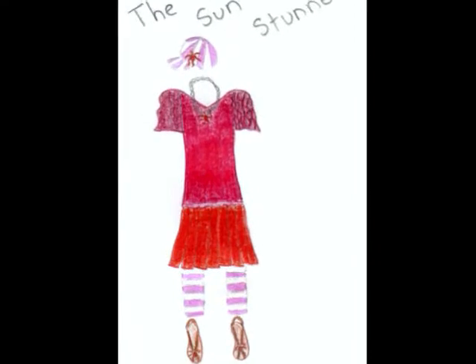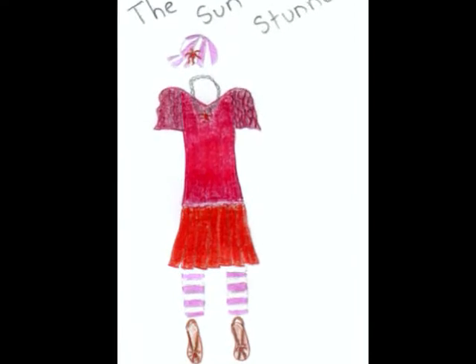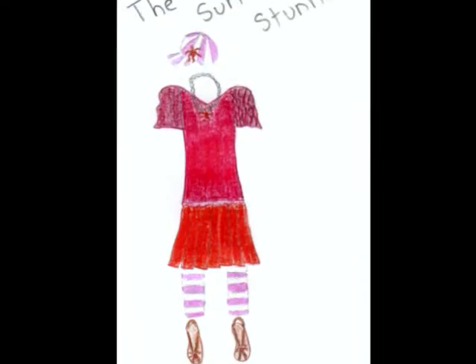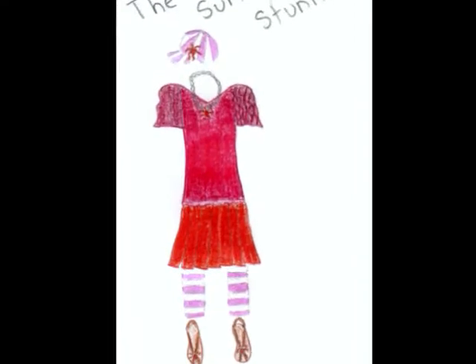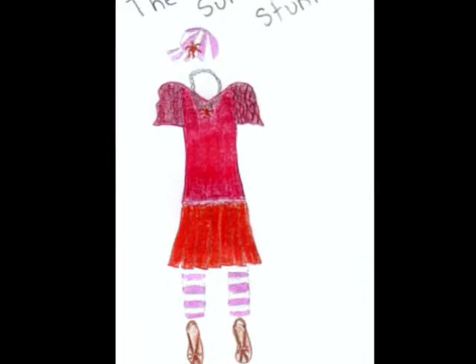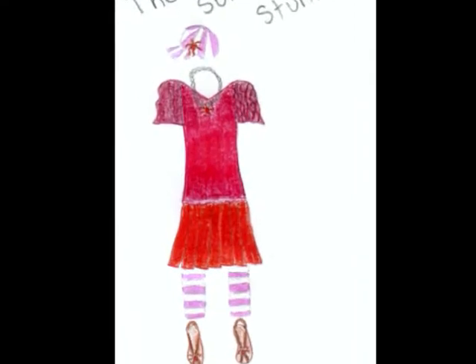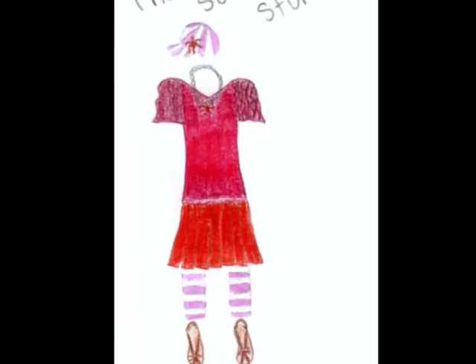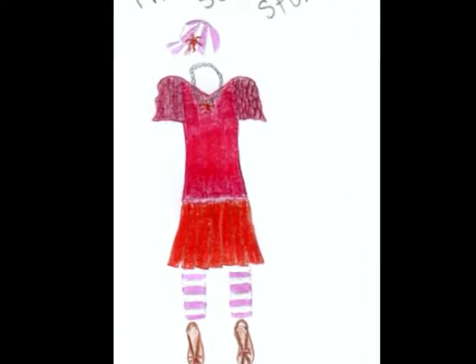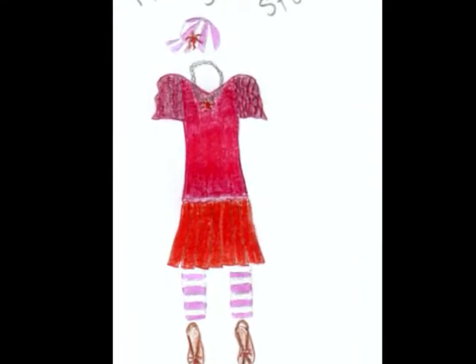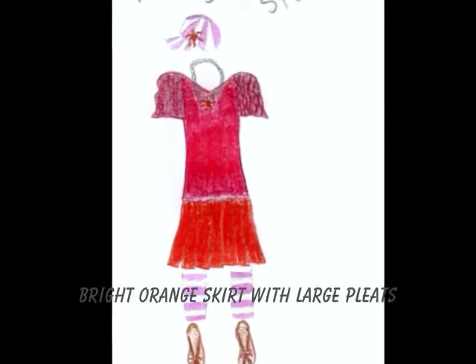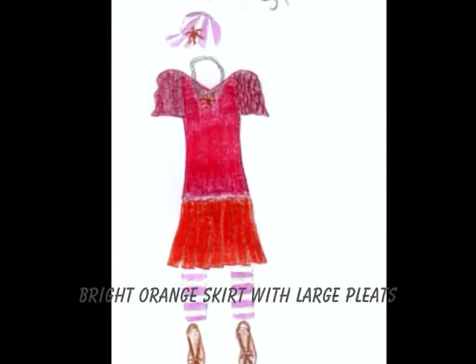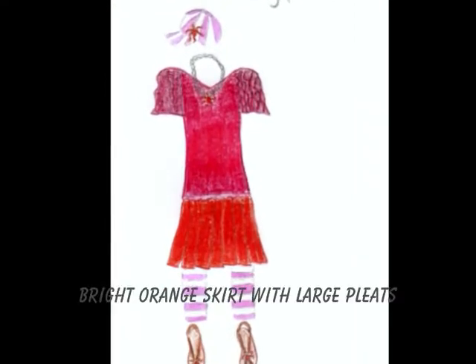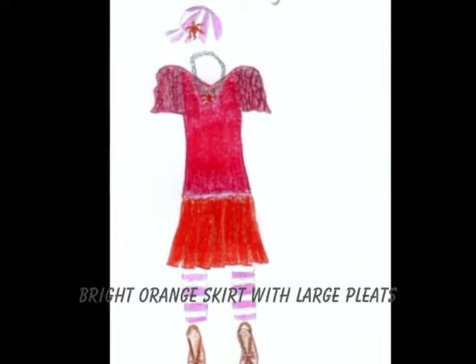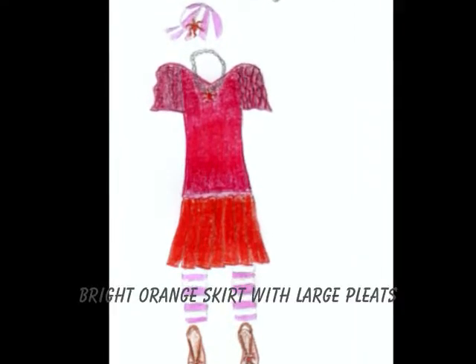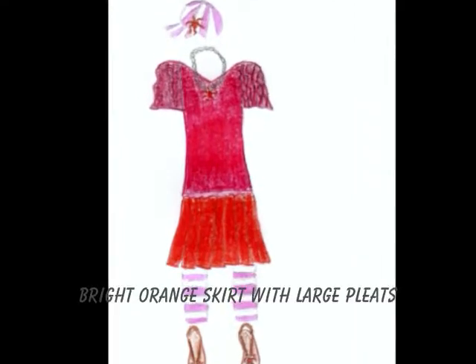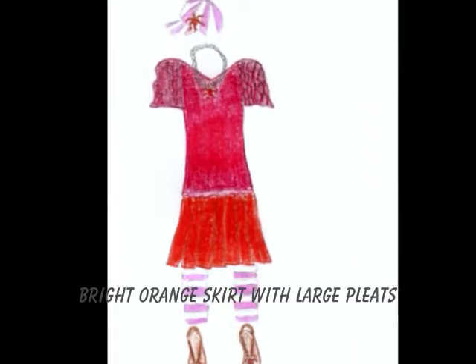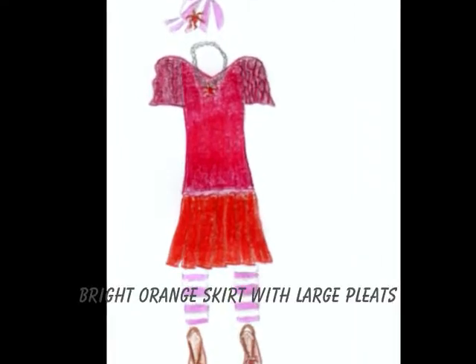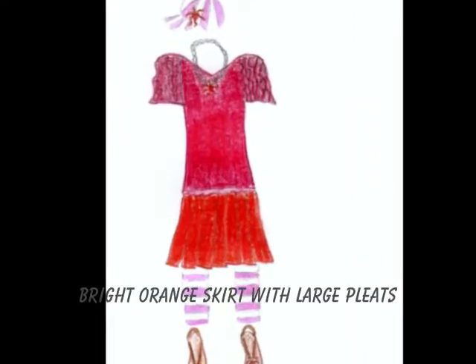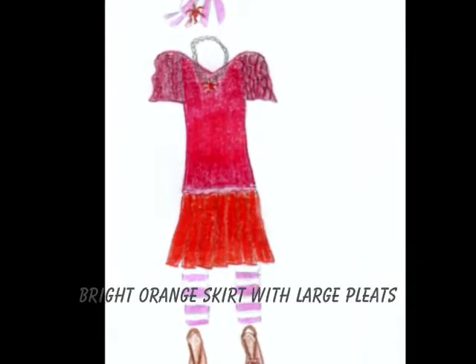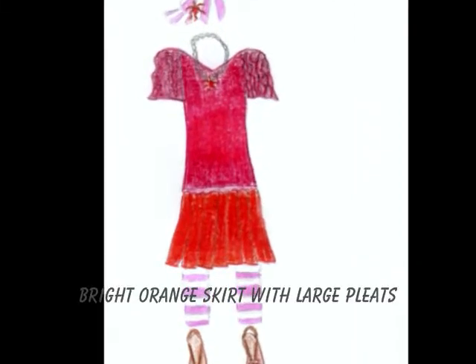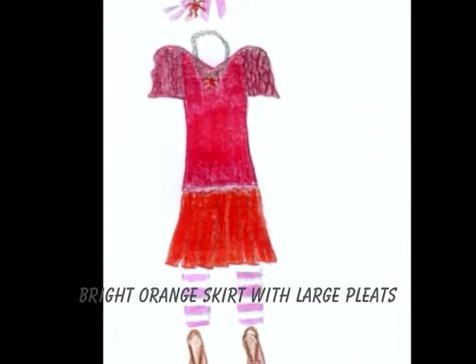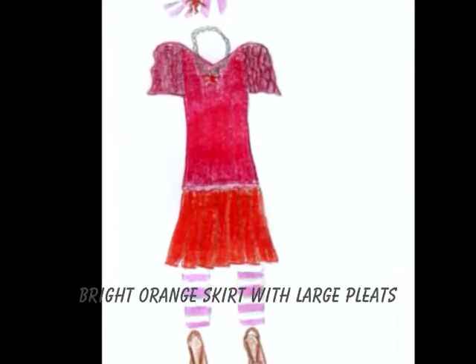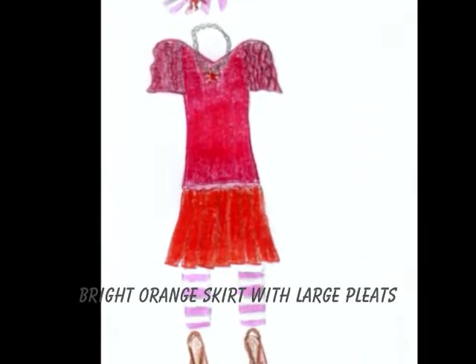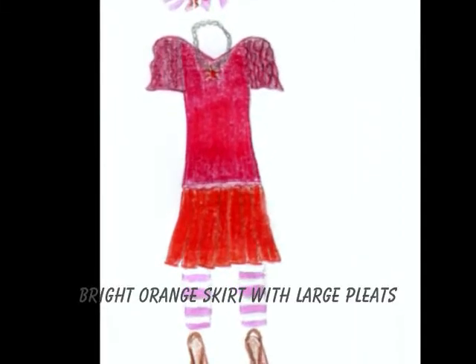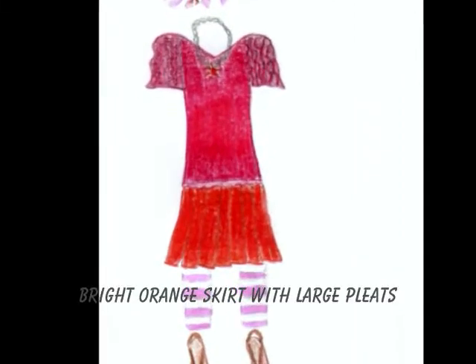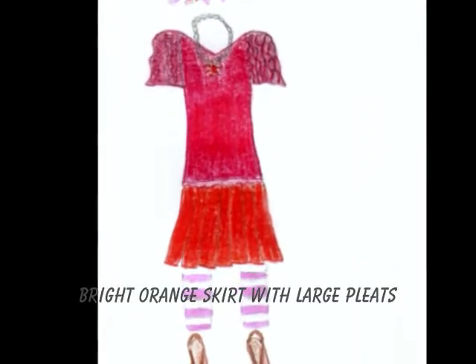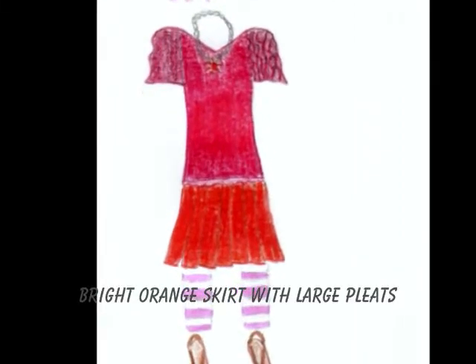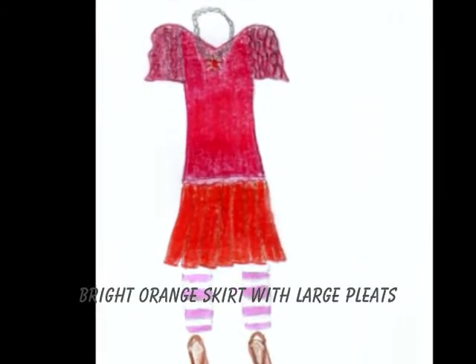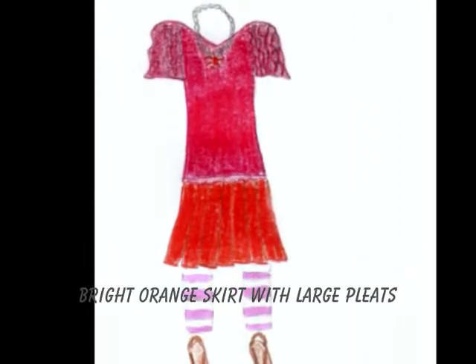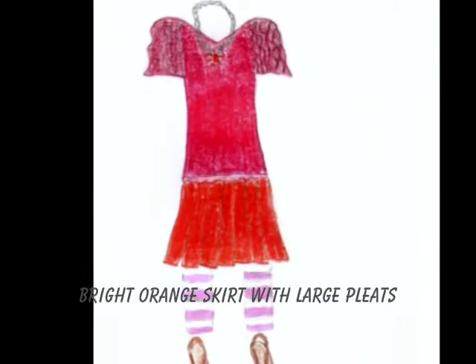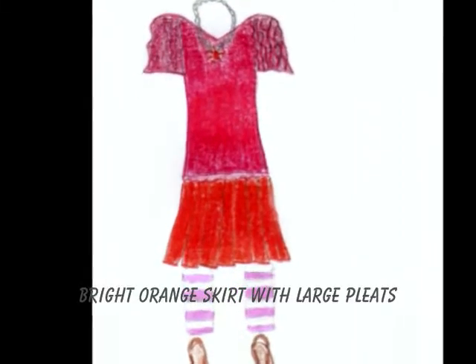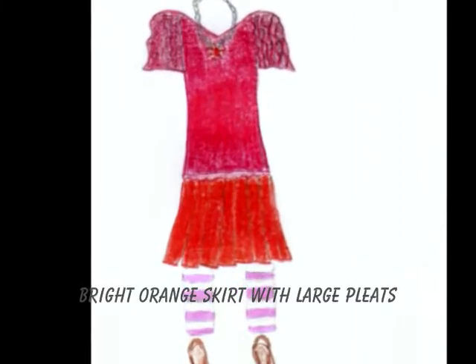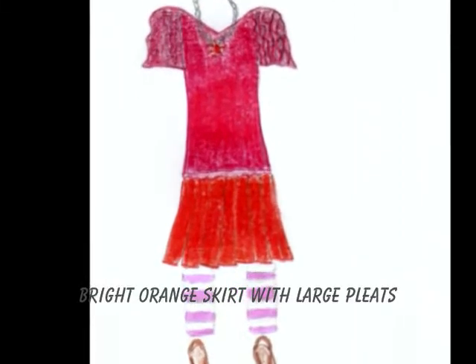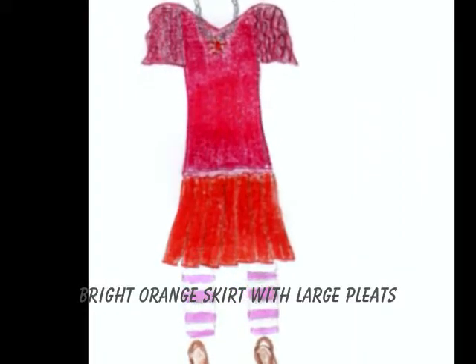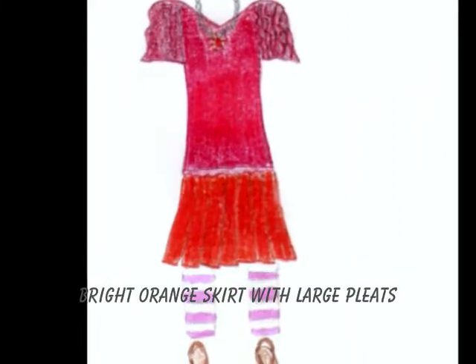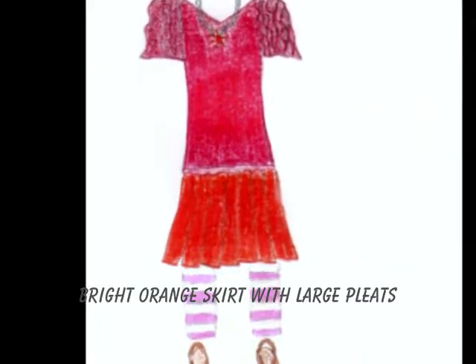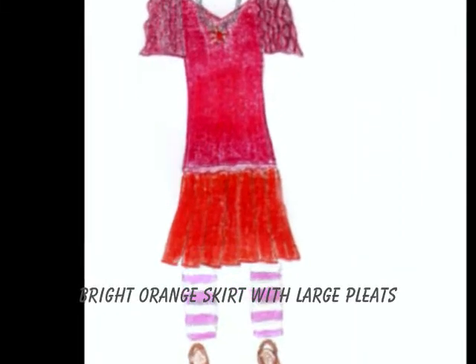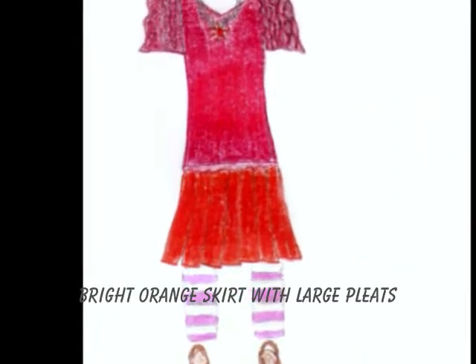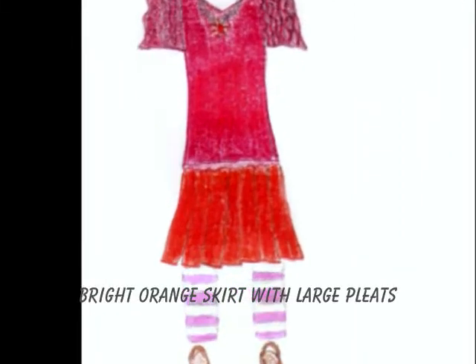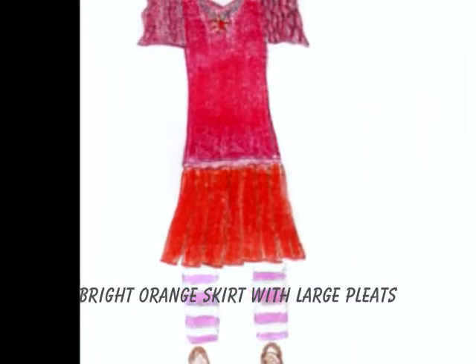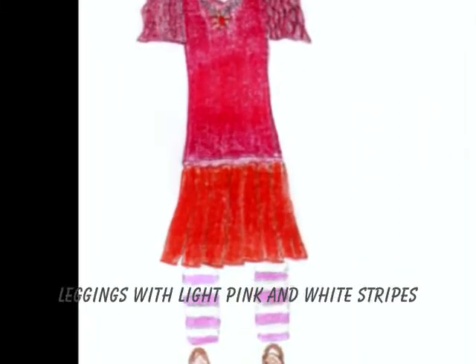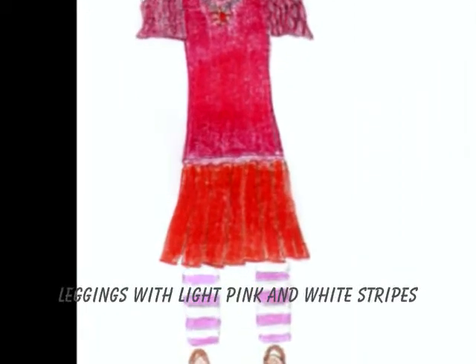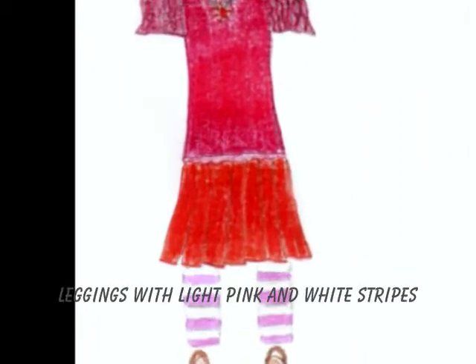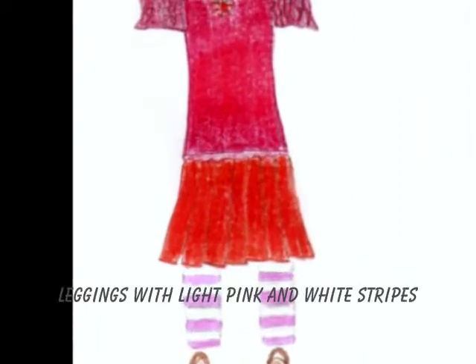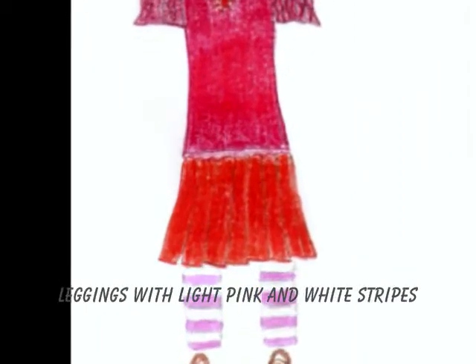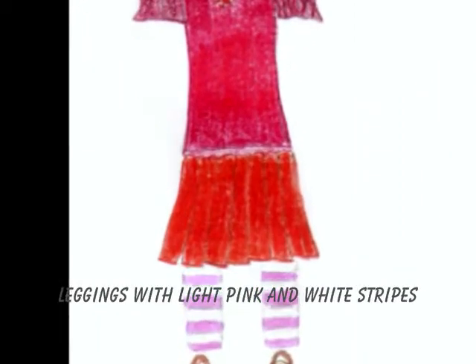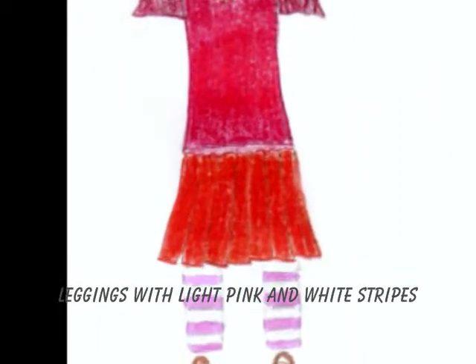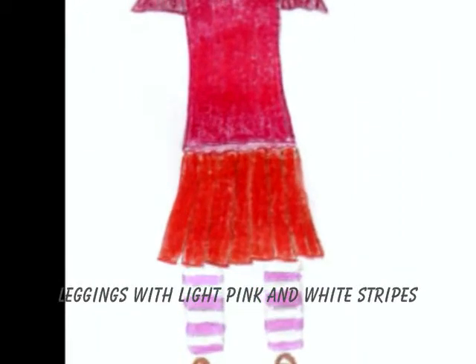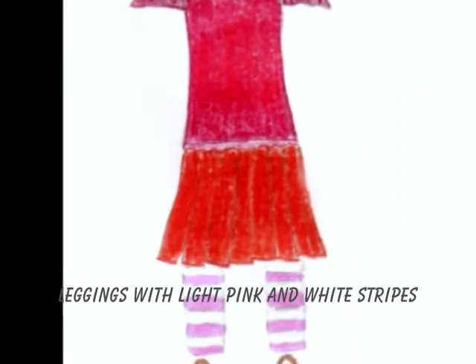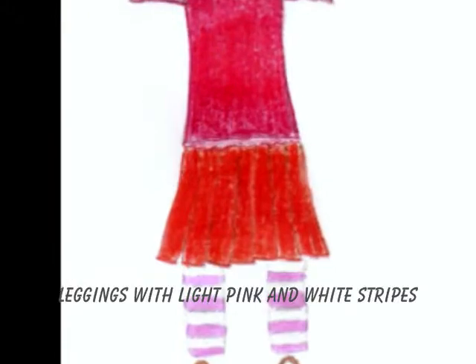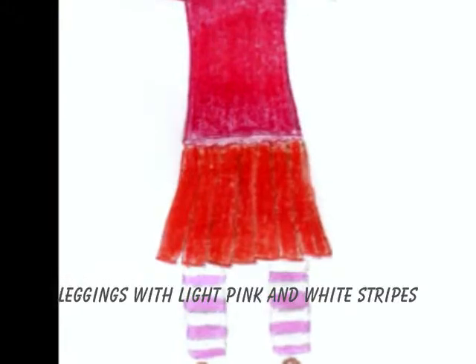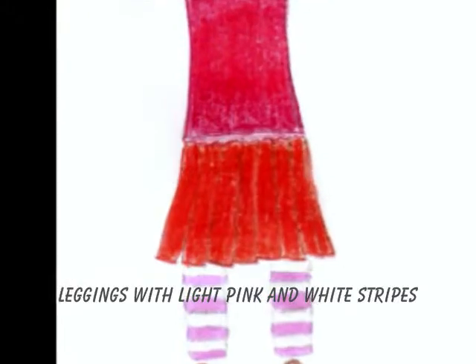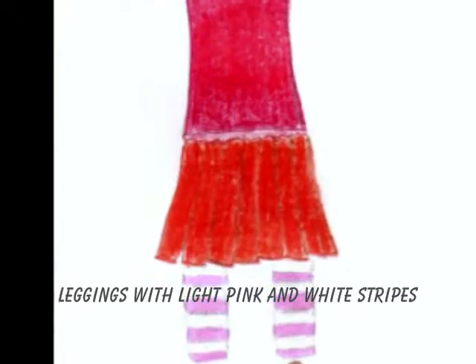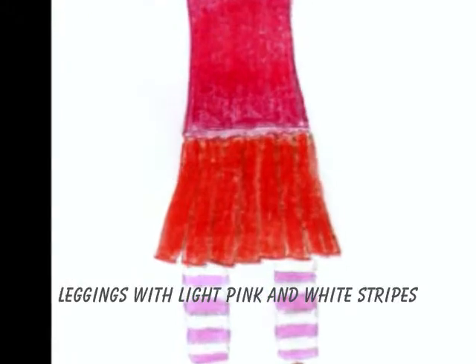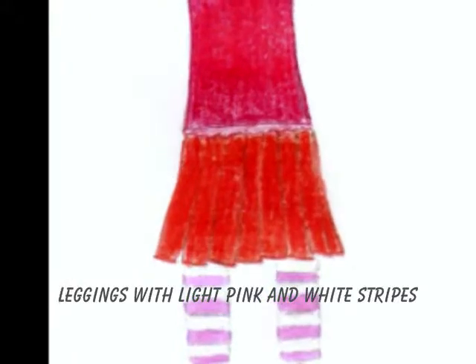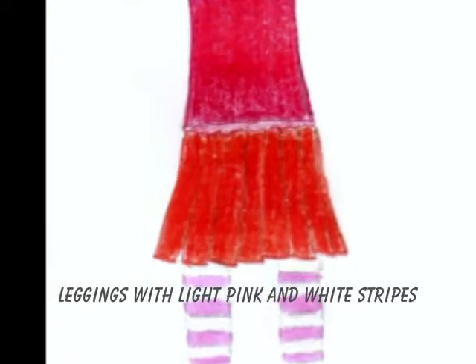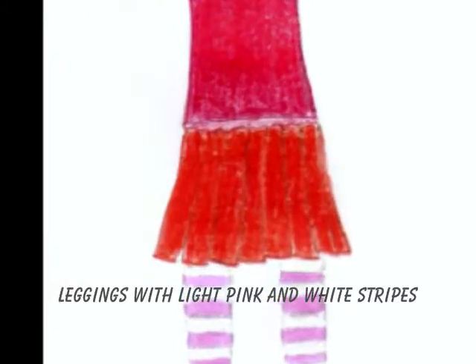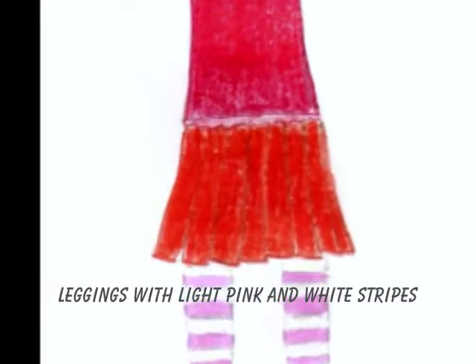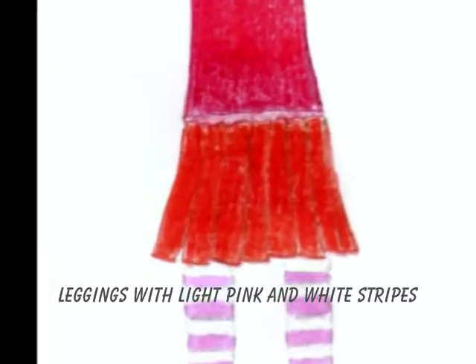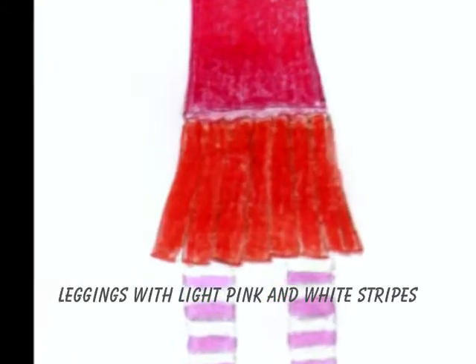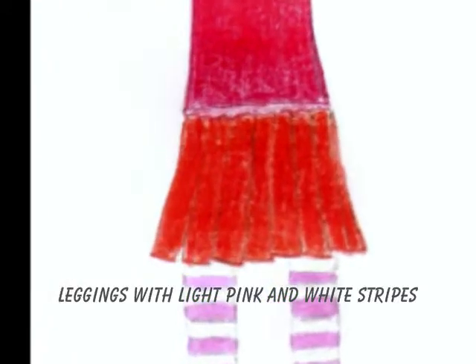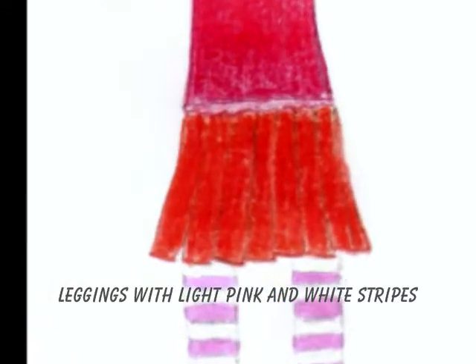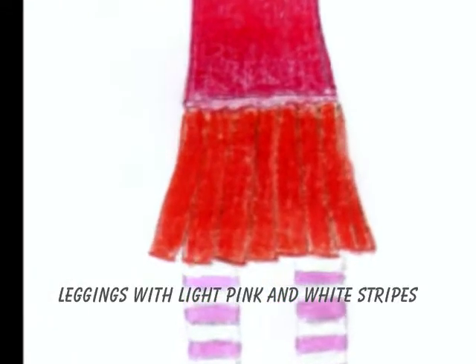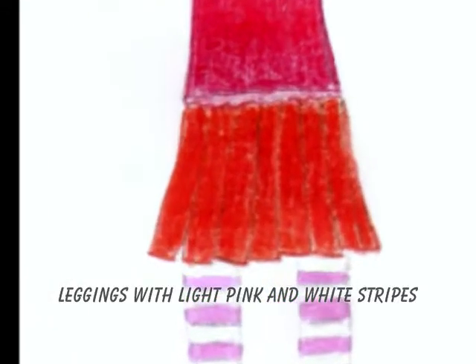Next we have a bright orange skirt with large pleats. After that are the leggings, which have light pink and white stripes.